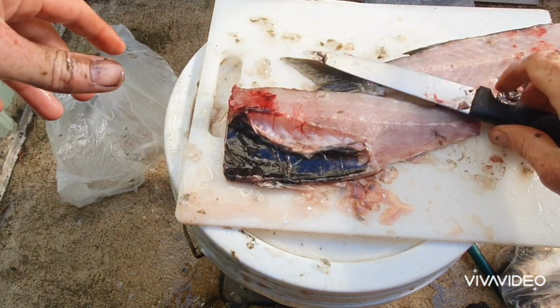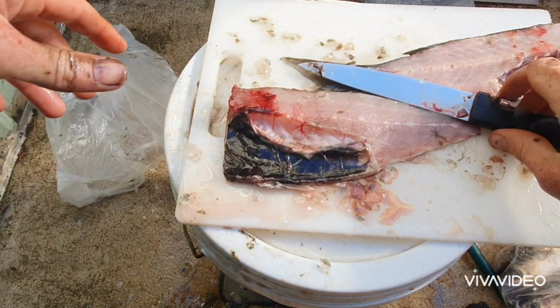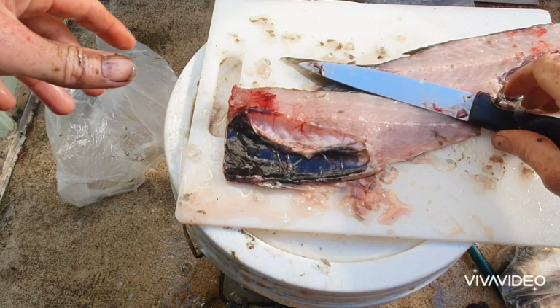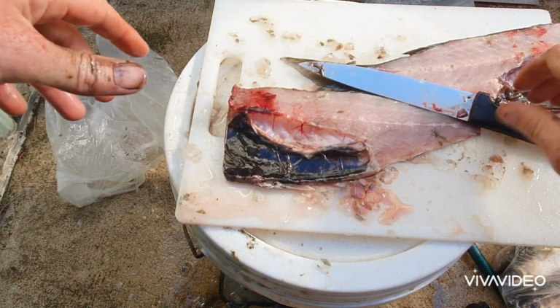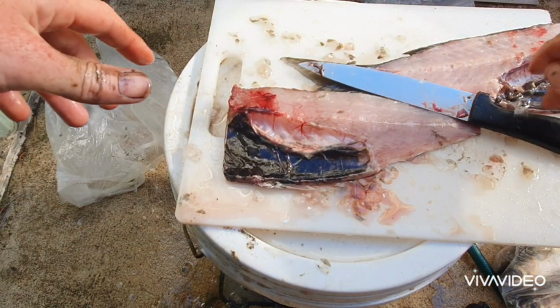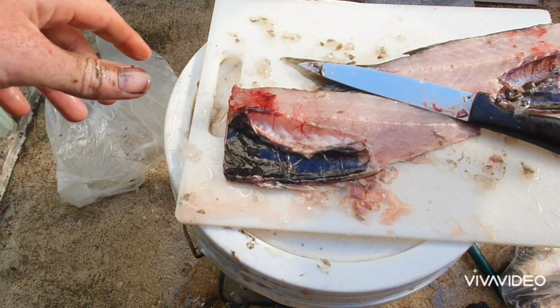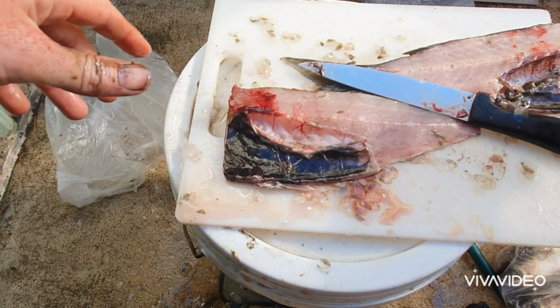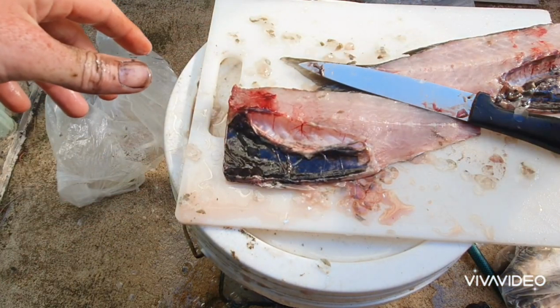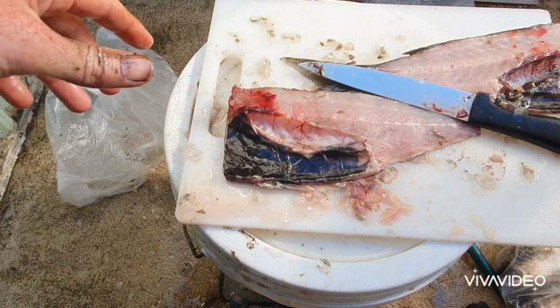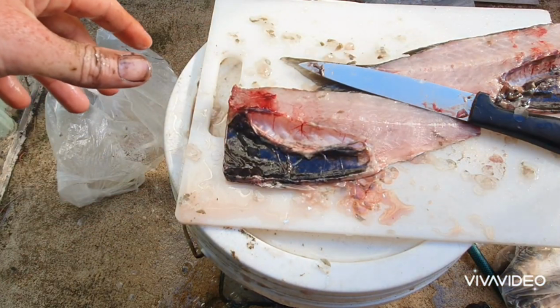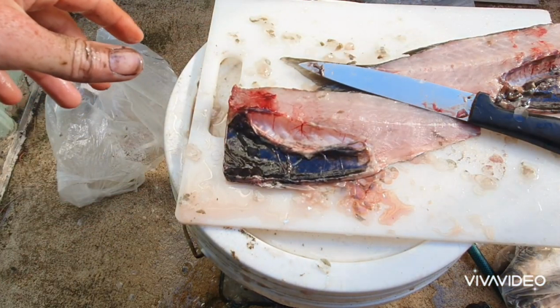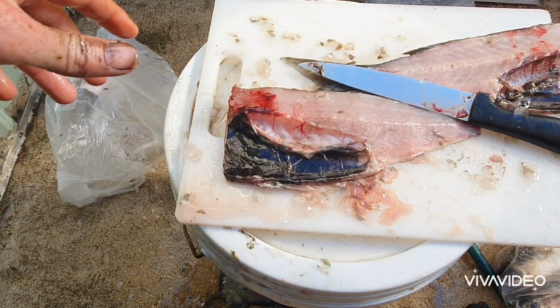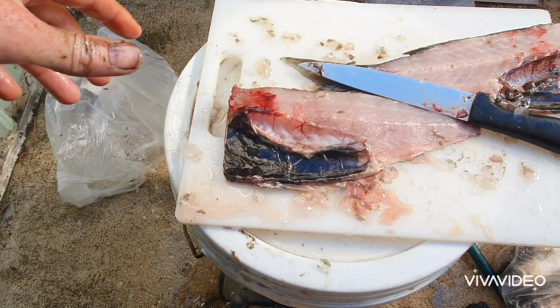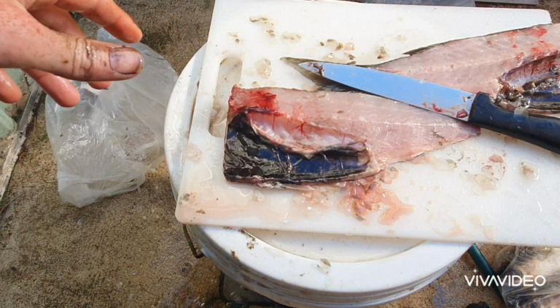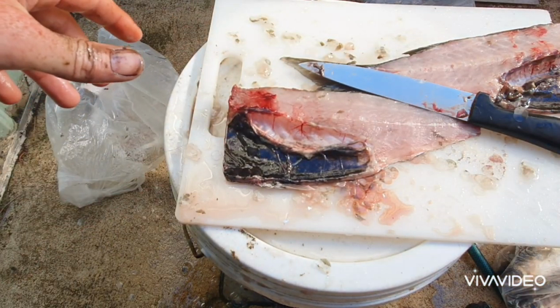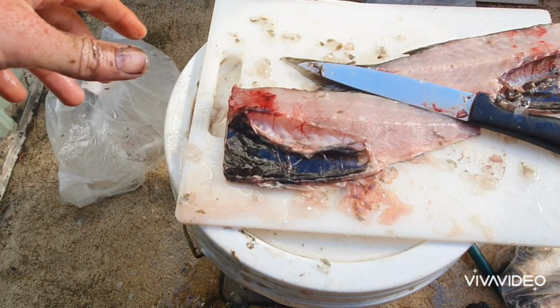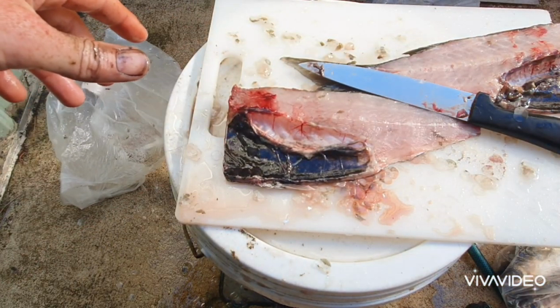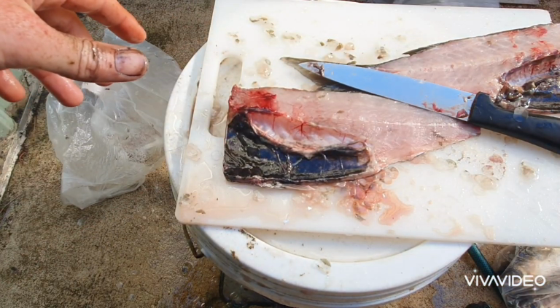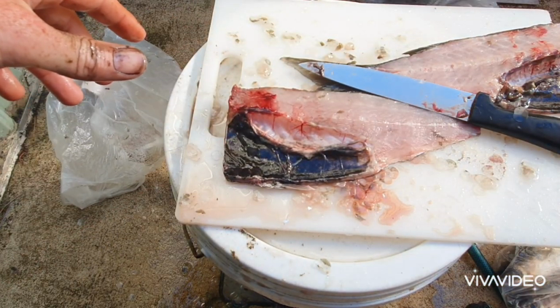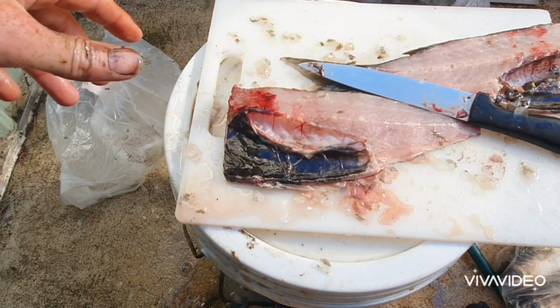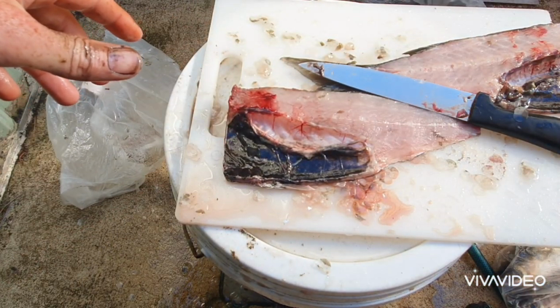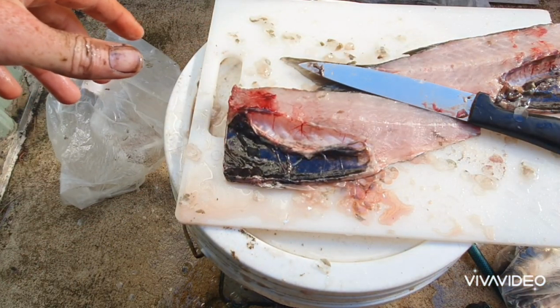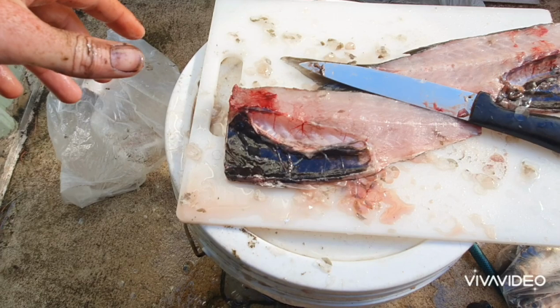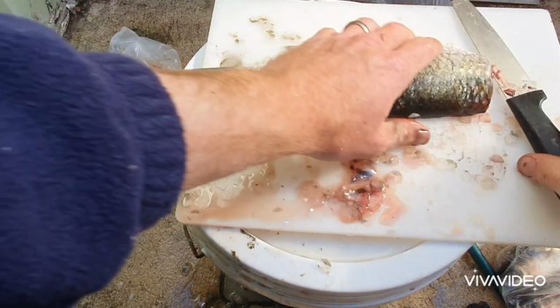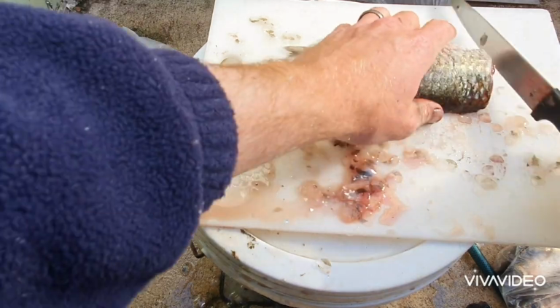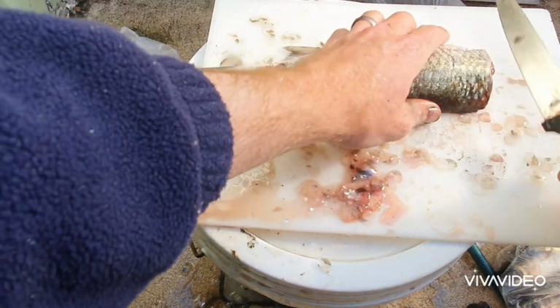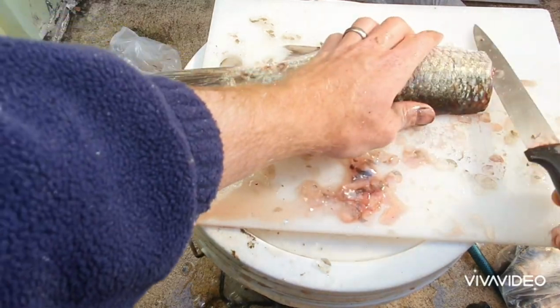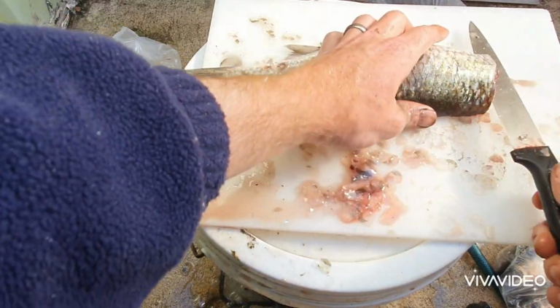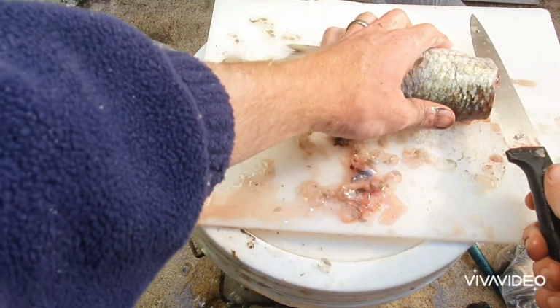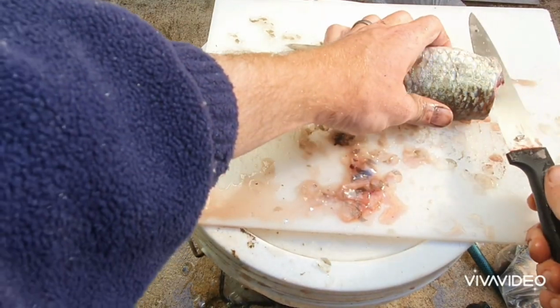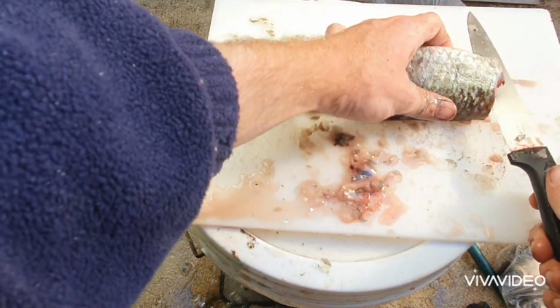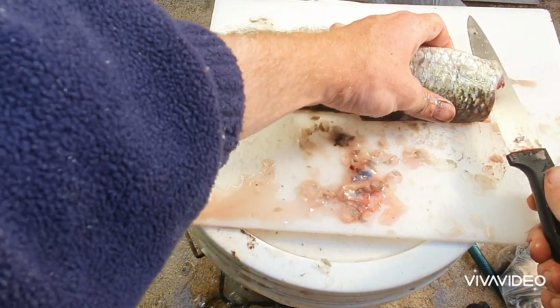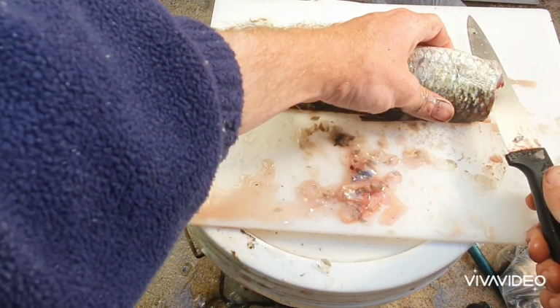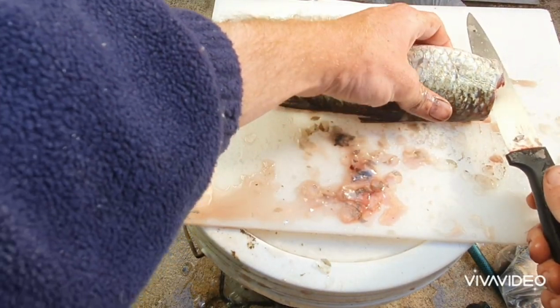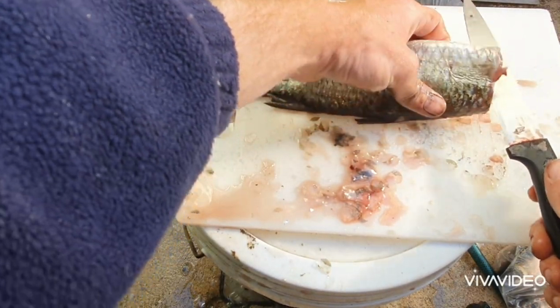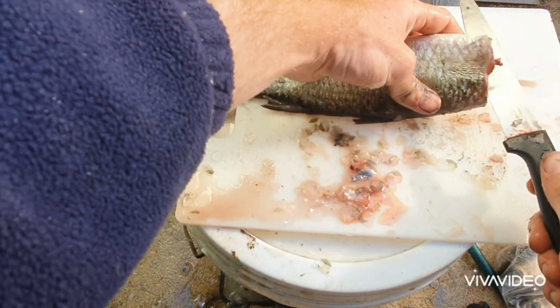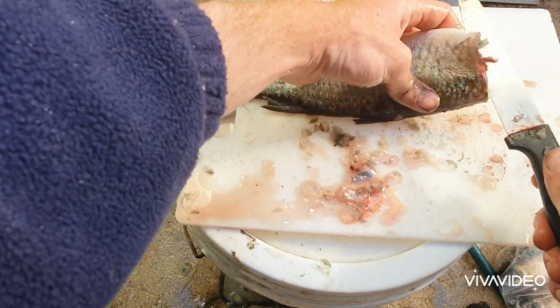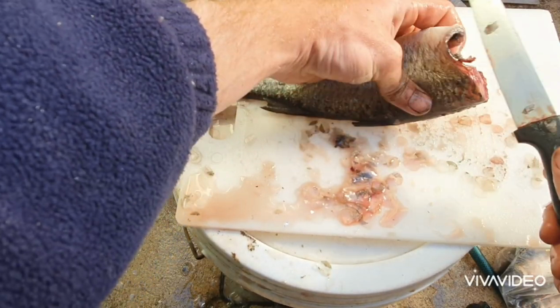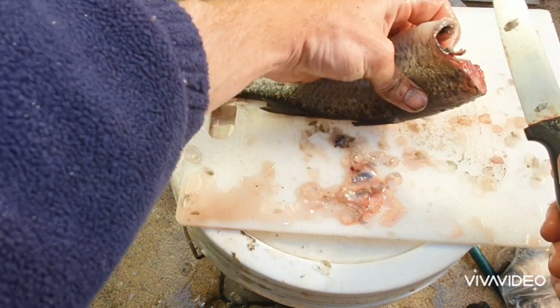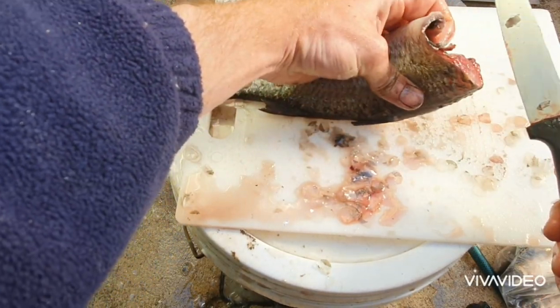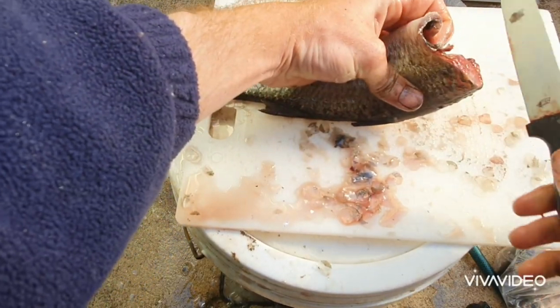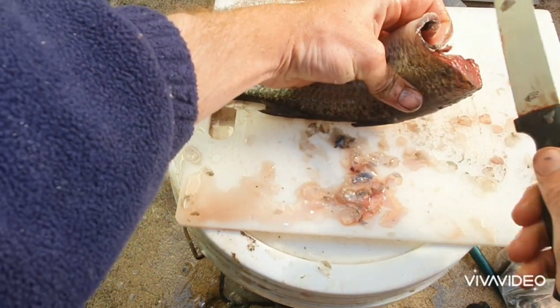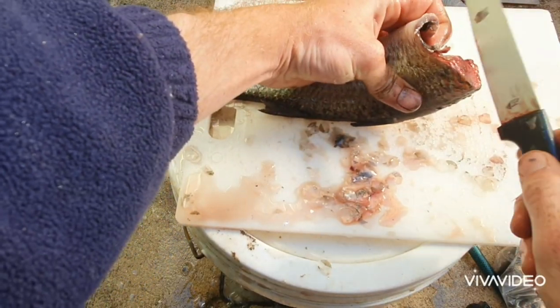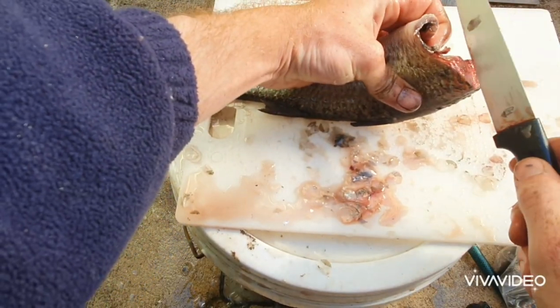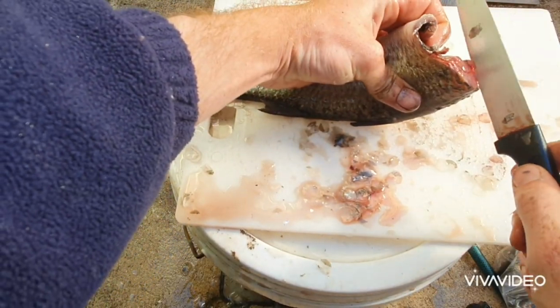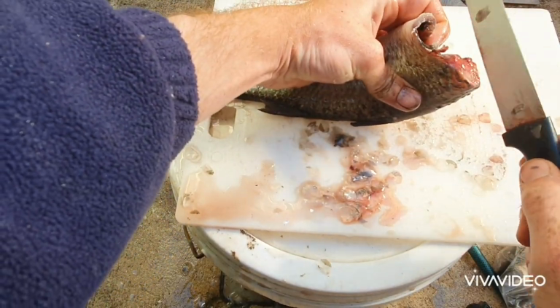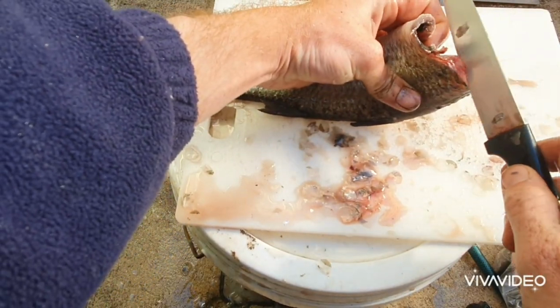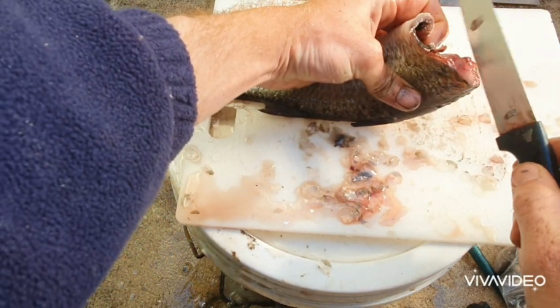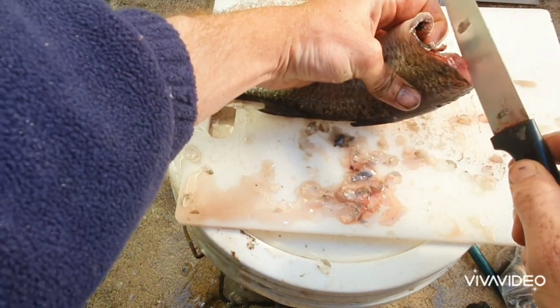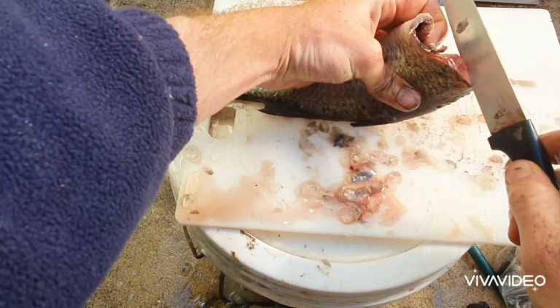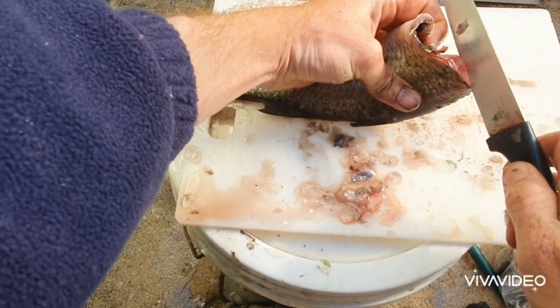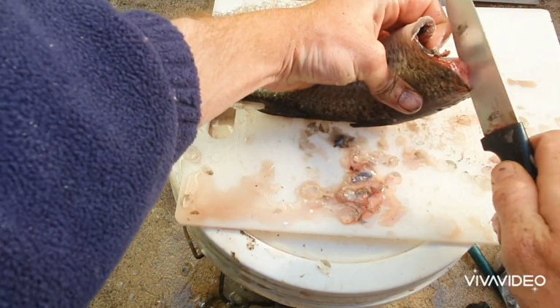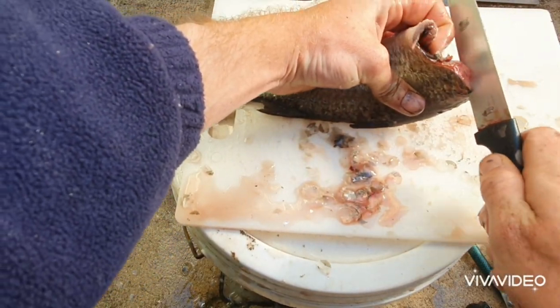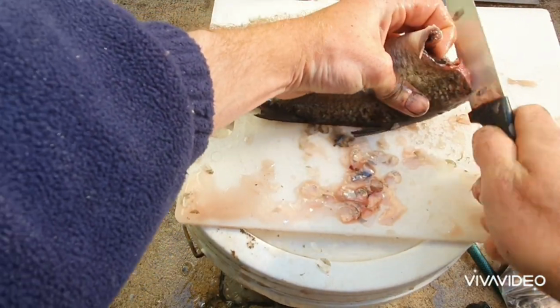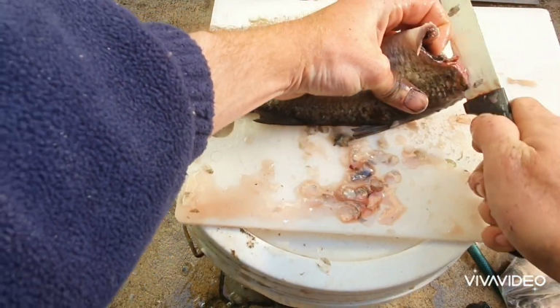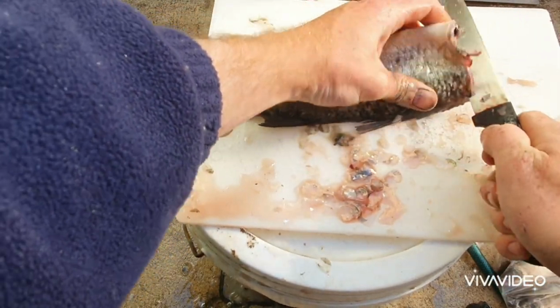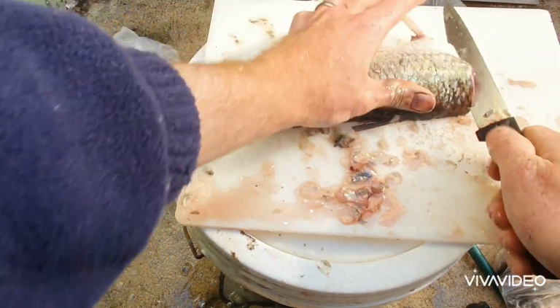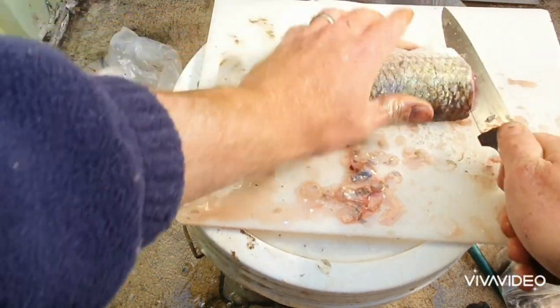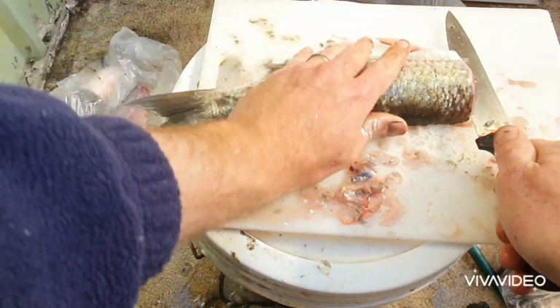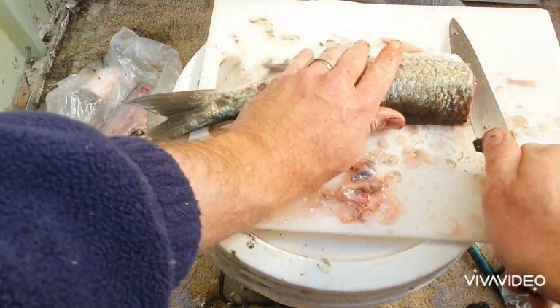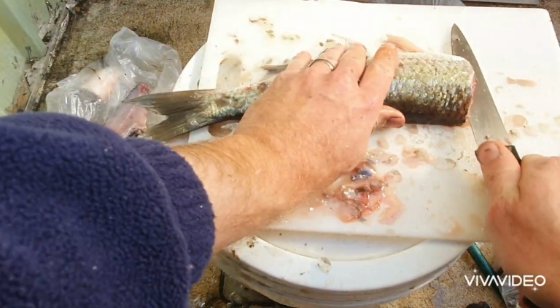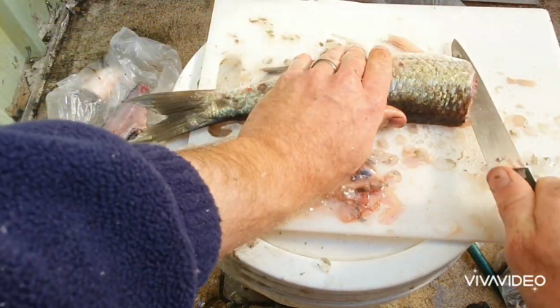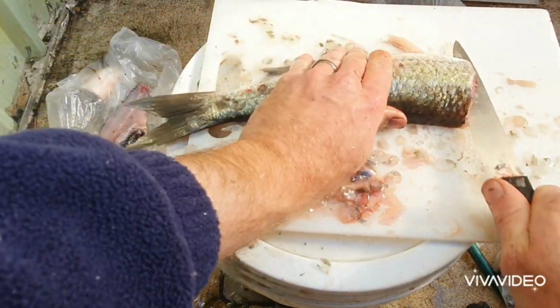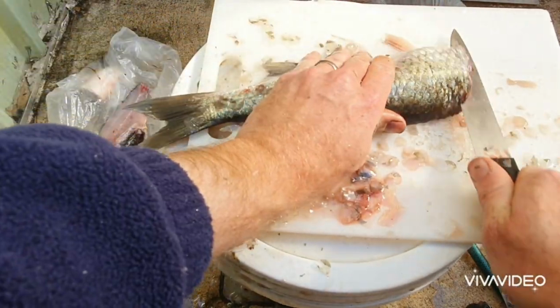And that's a nice fillet right there. Proceed again the same way along the backbone for the second fillet.